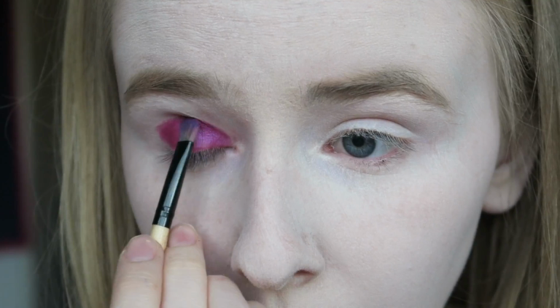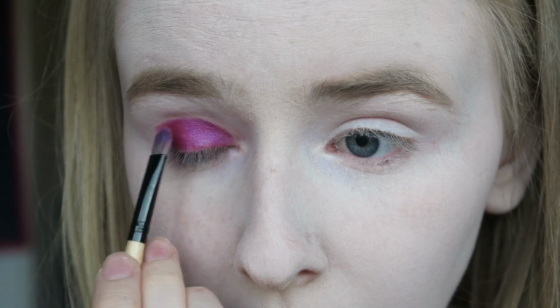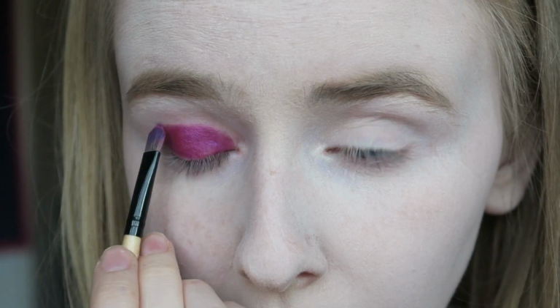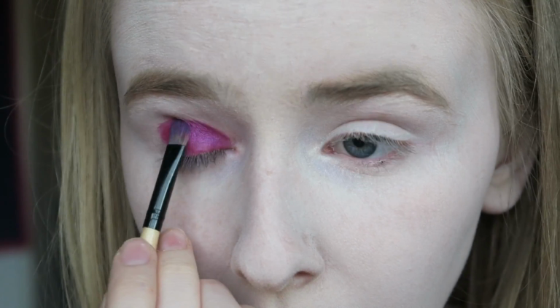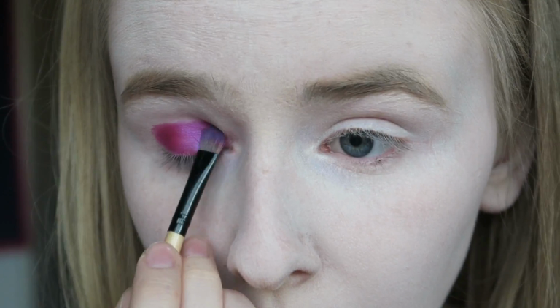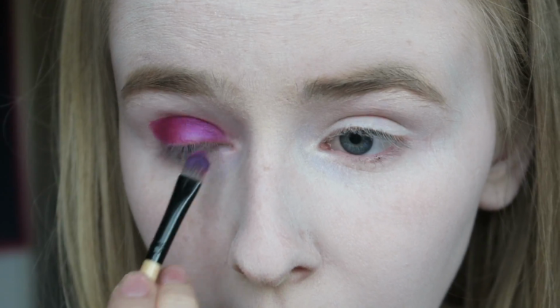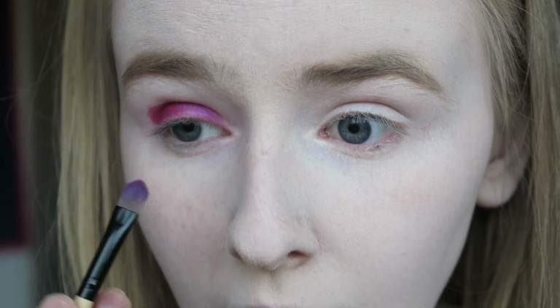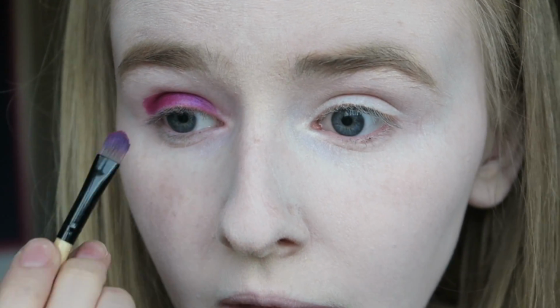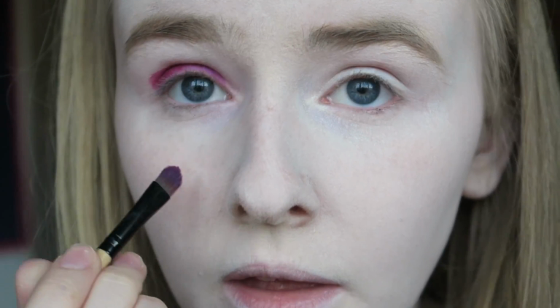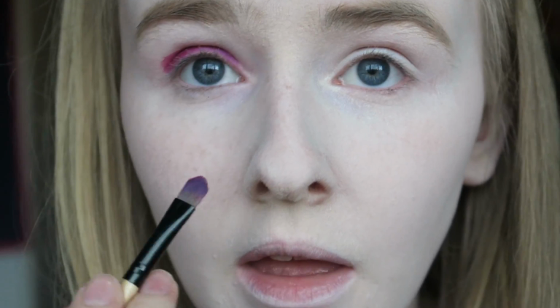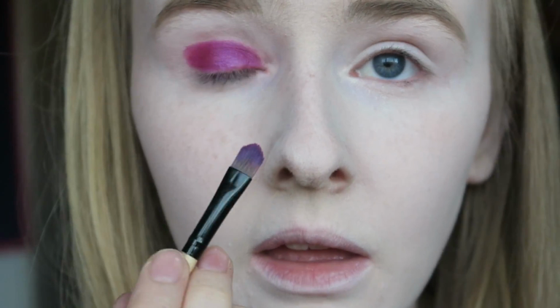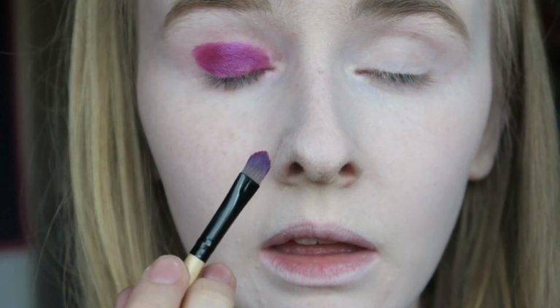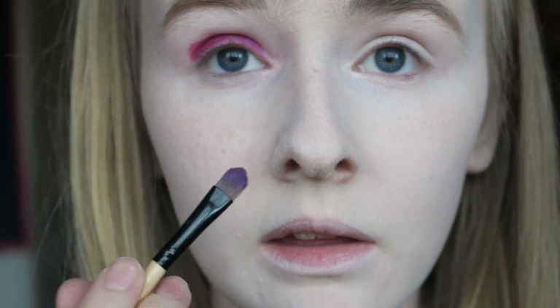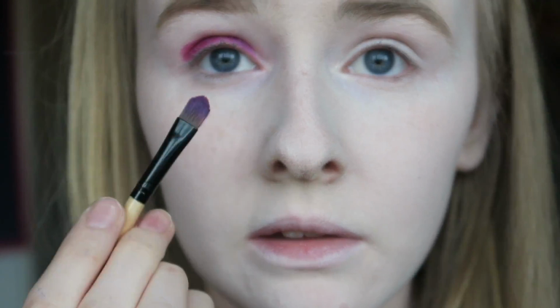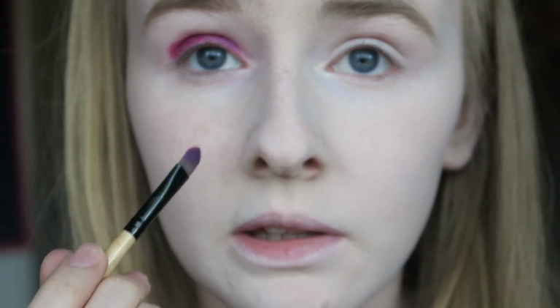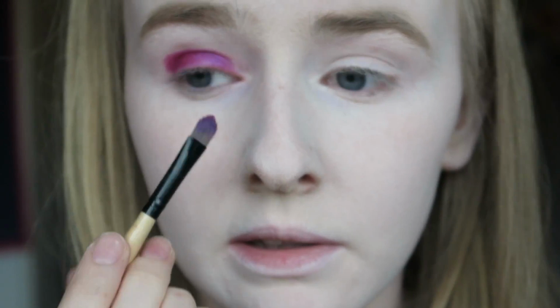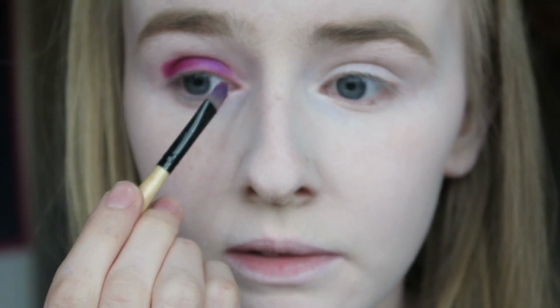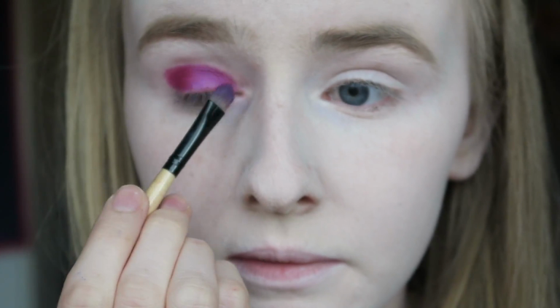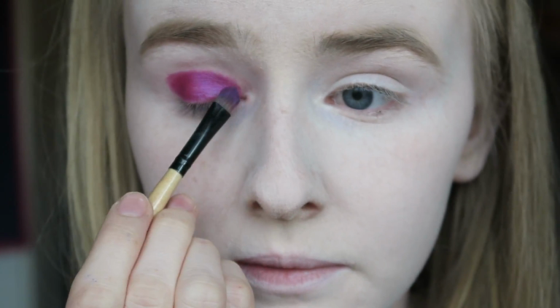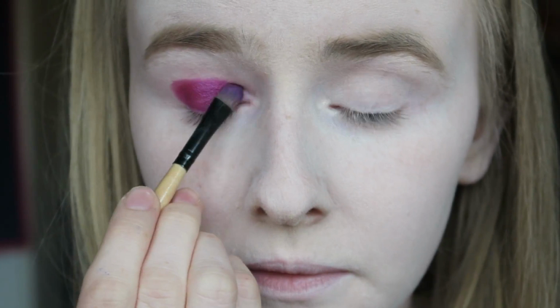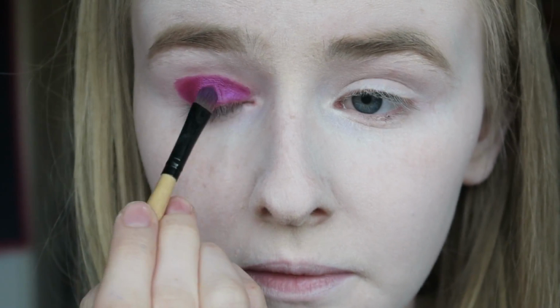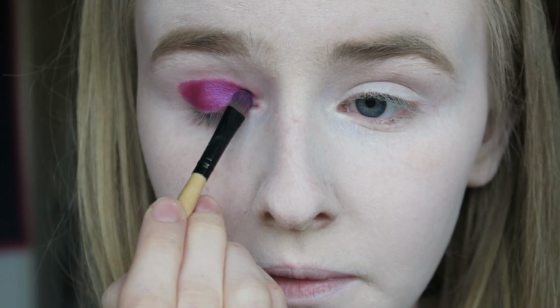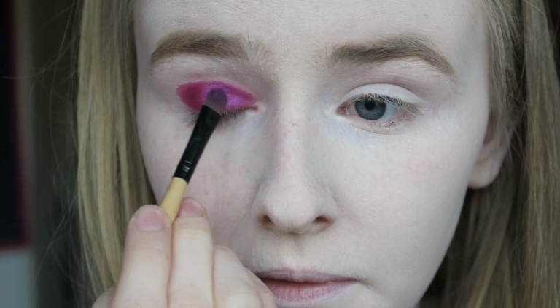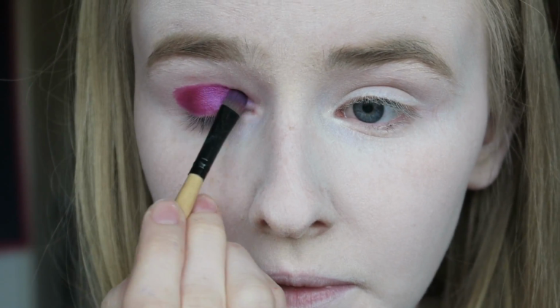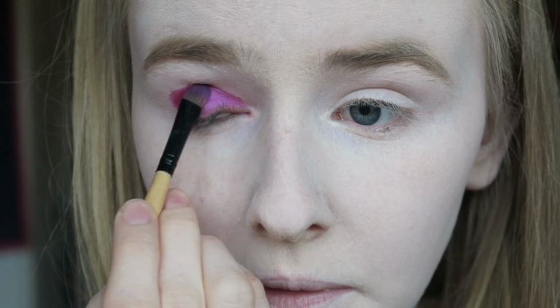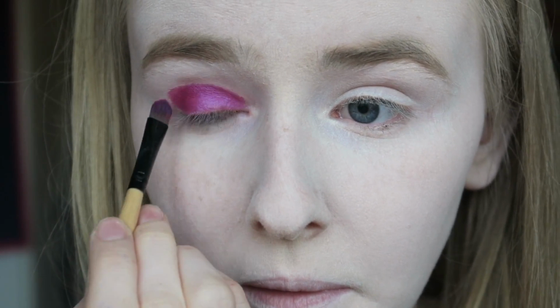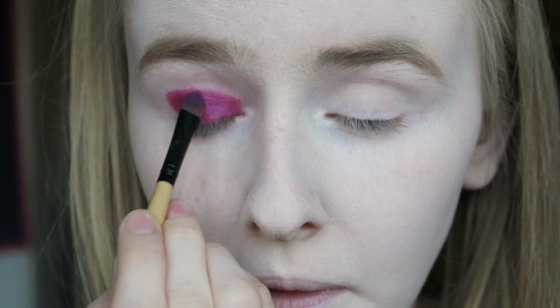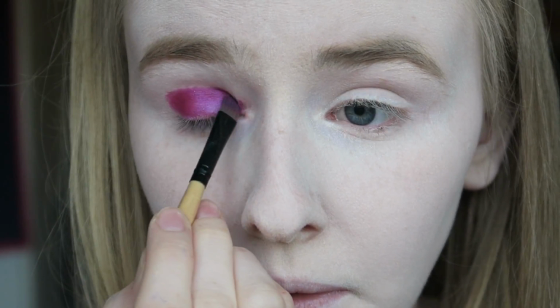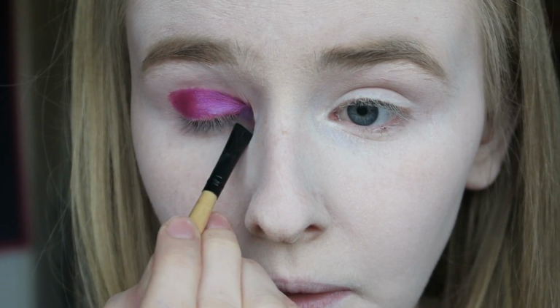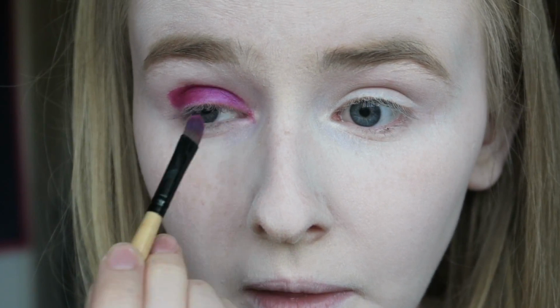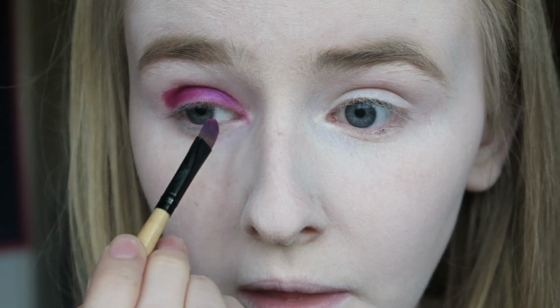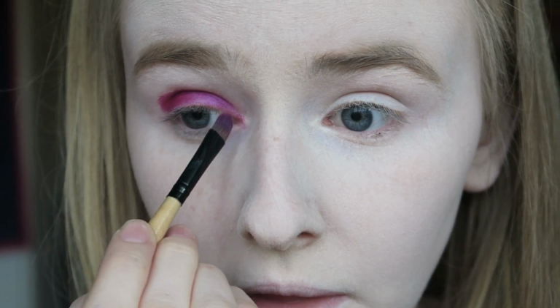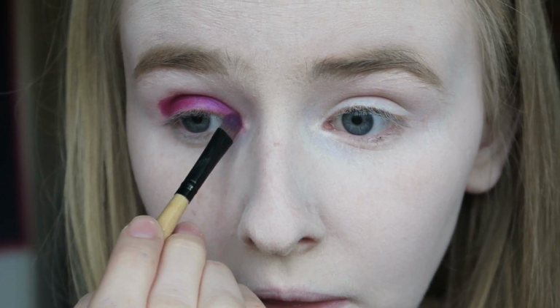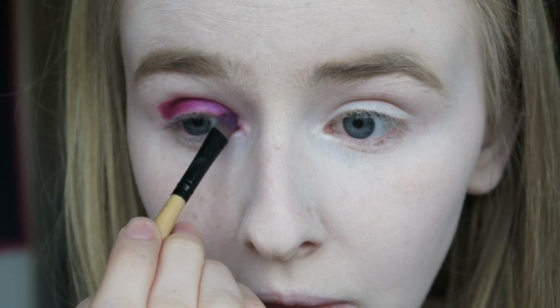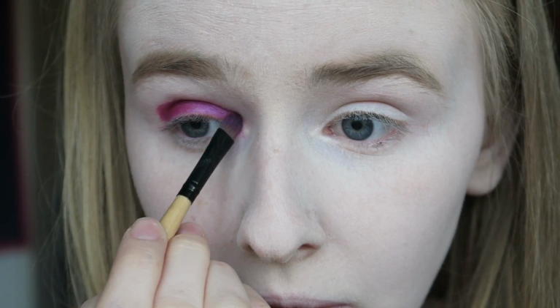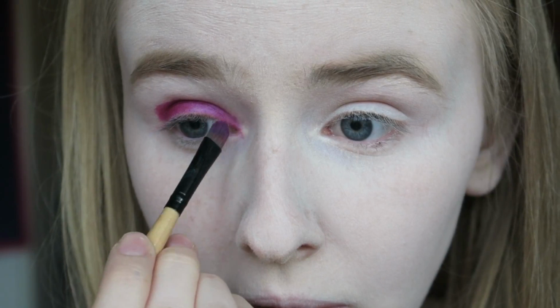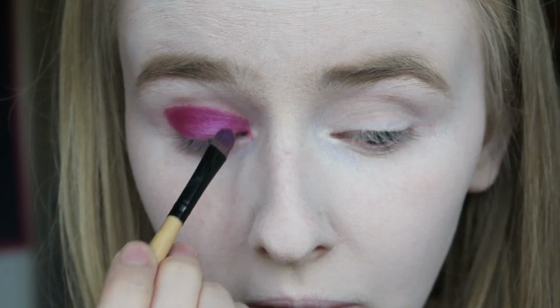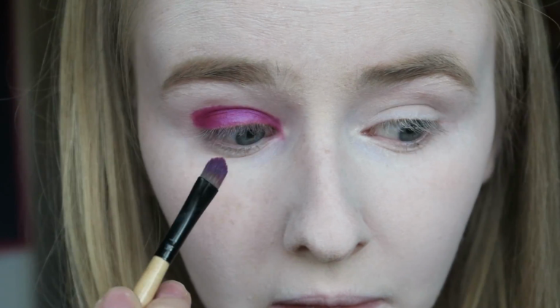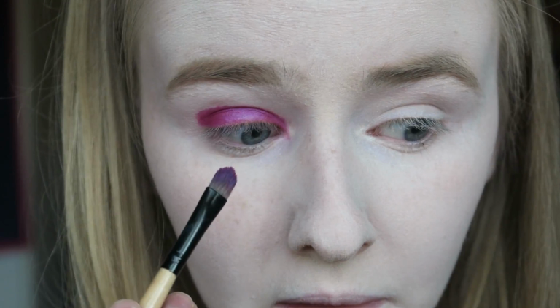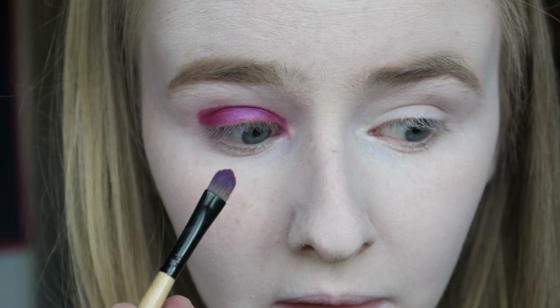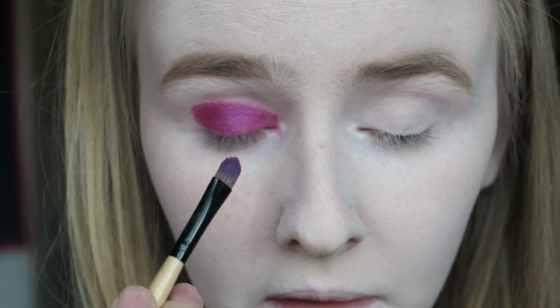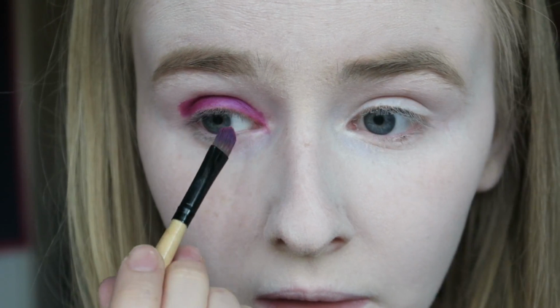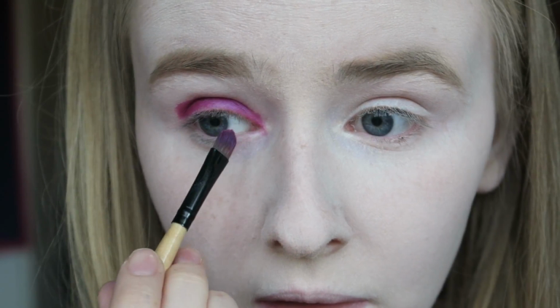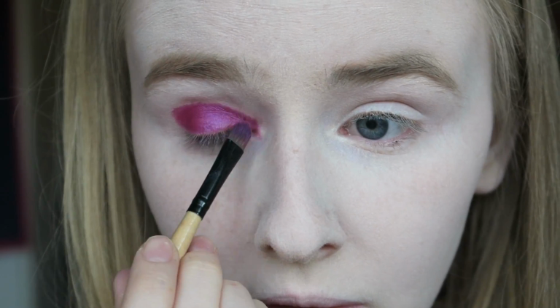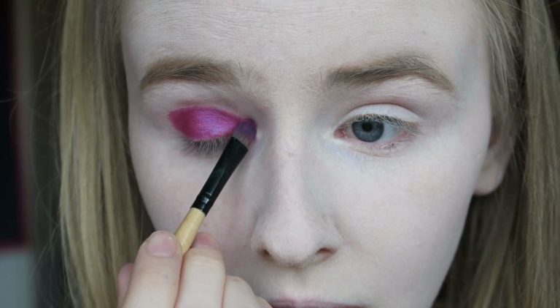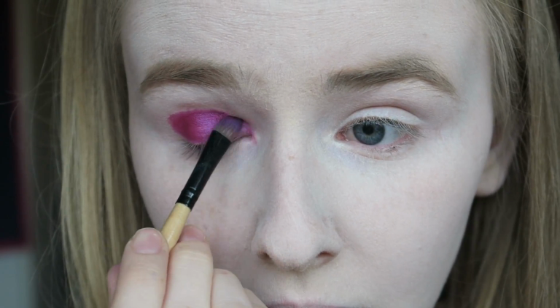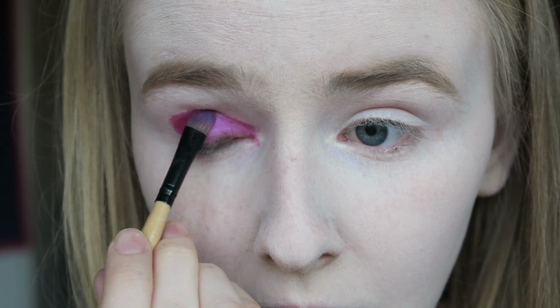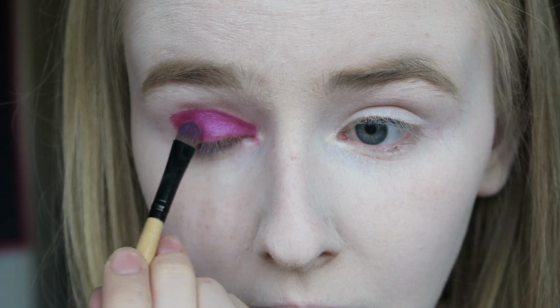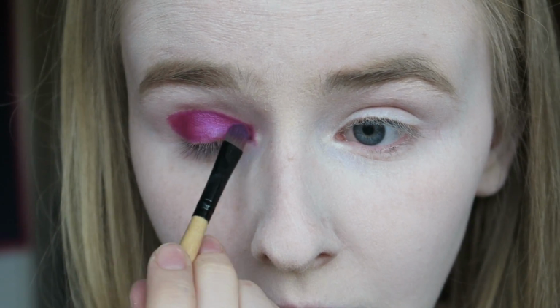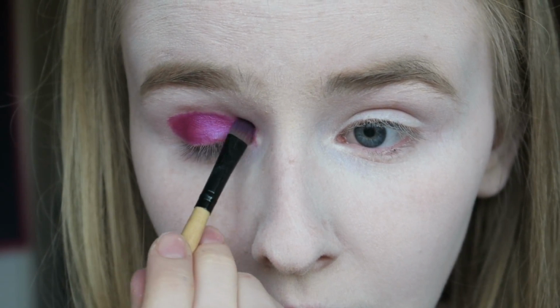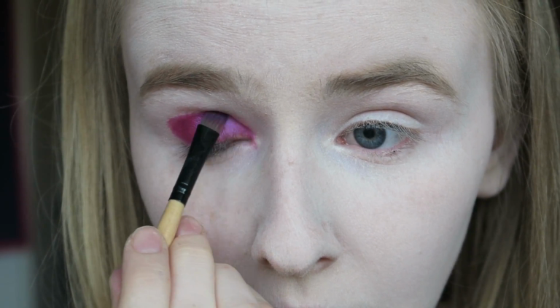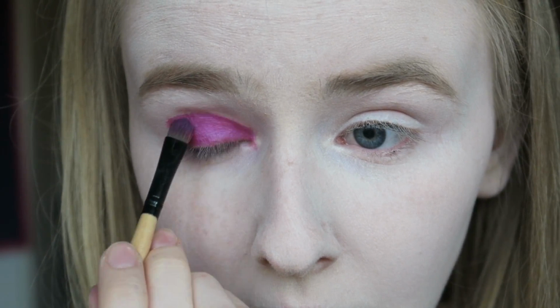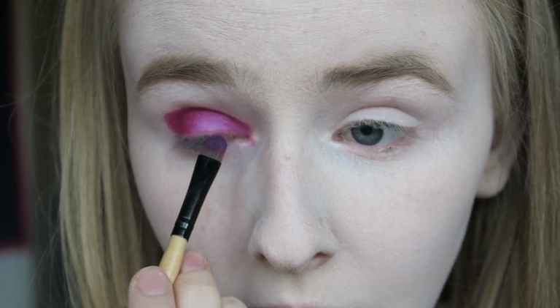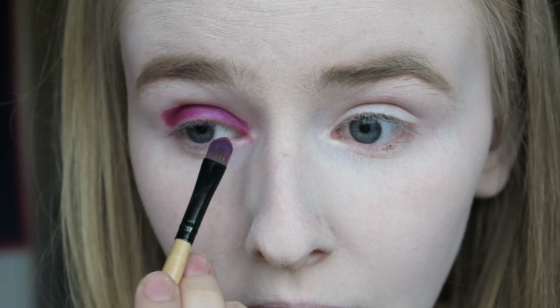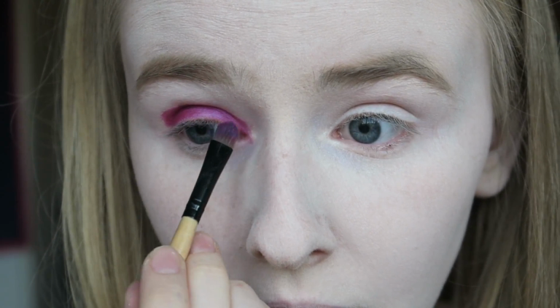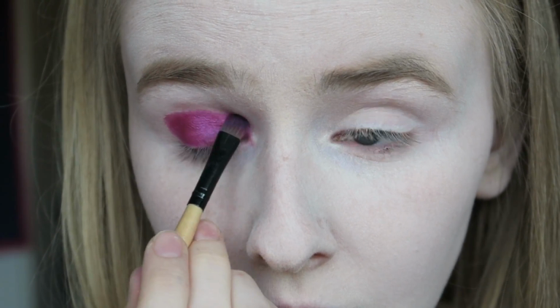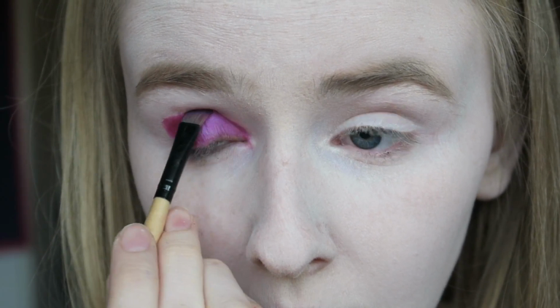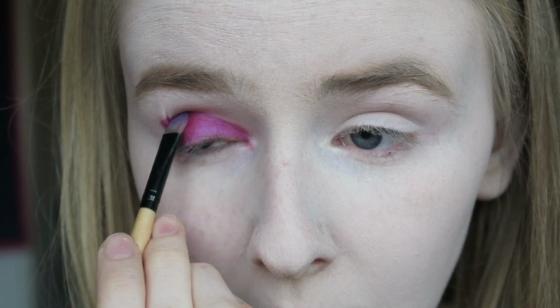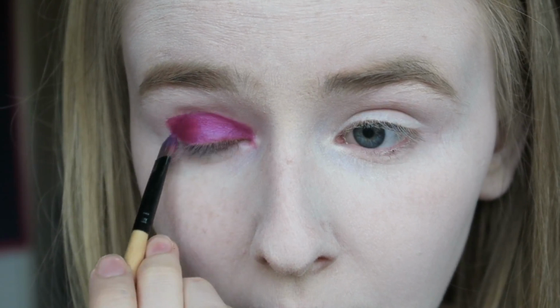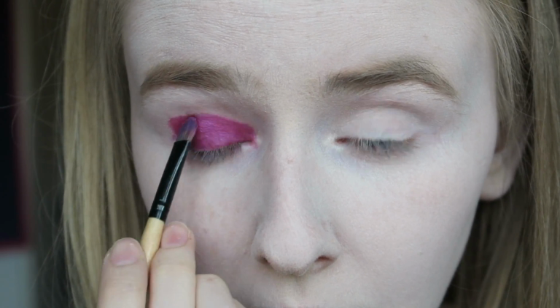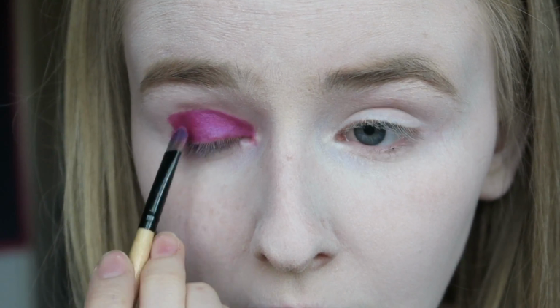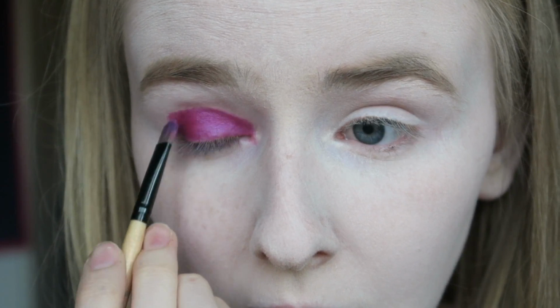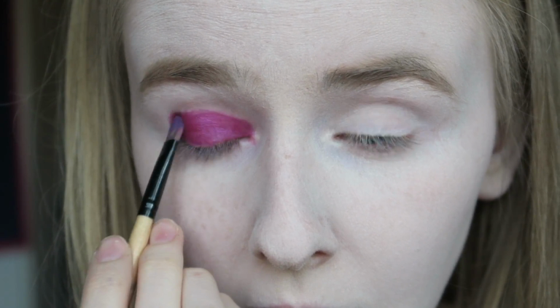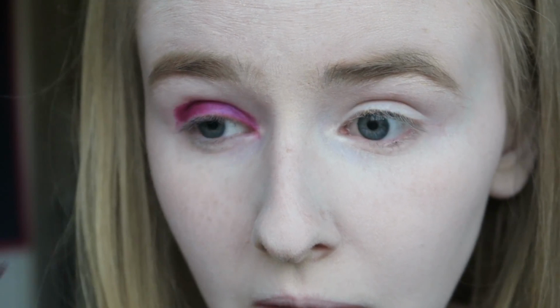I'm then applying the colour Jilted from the Urban Decay Electric palette all over my eyelid, but you can use whatever purple colour you have to hand.